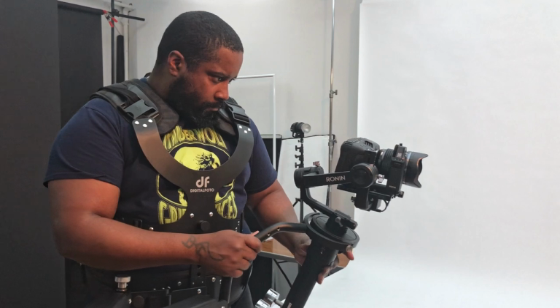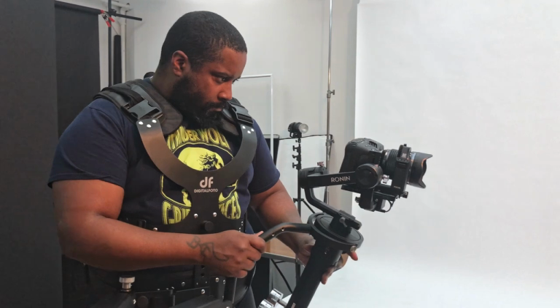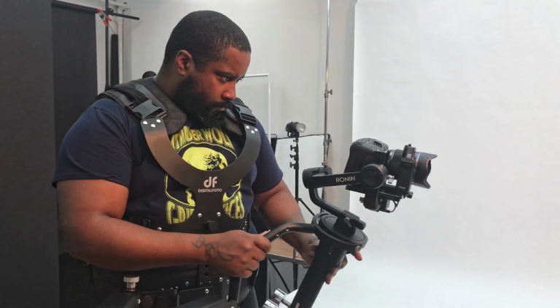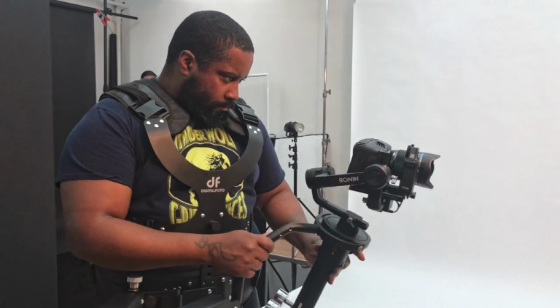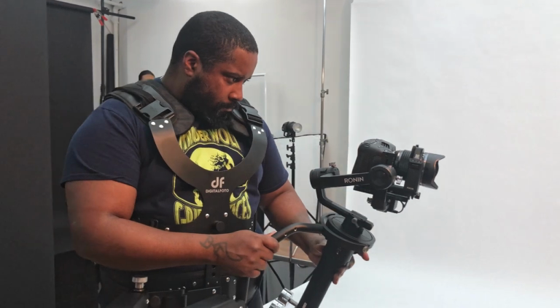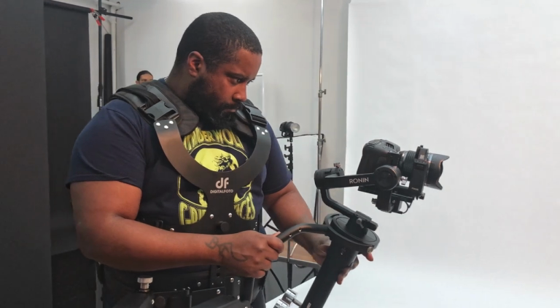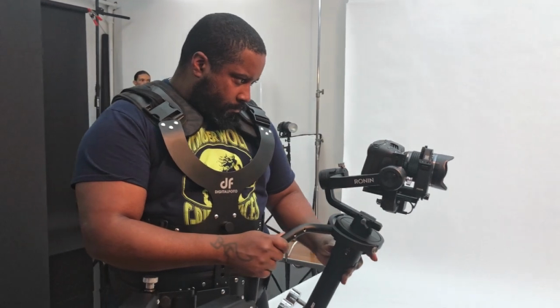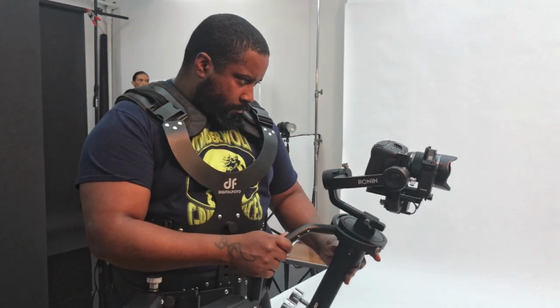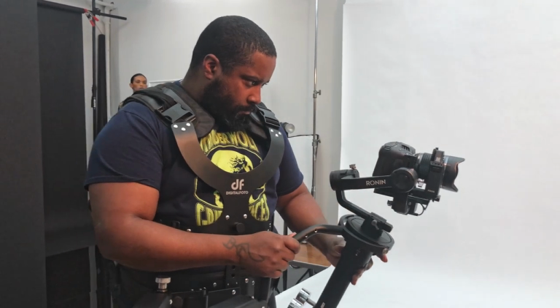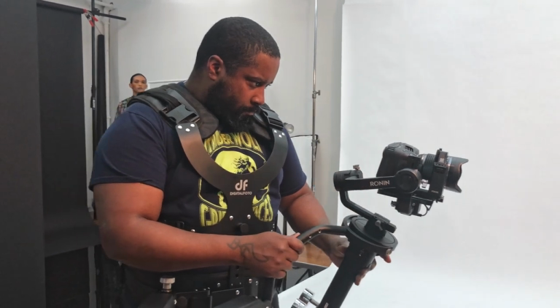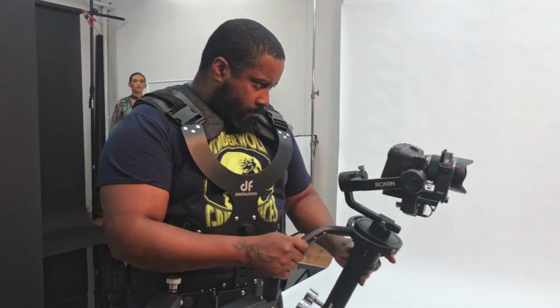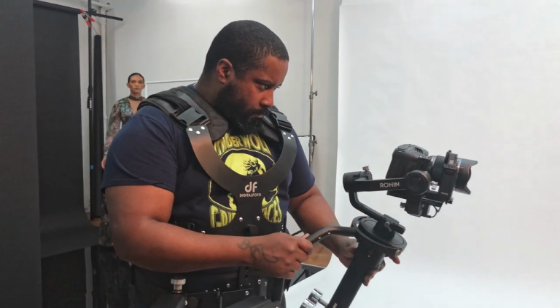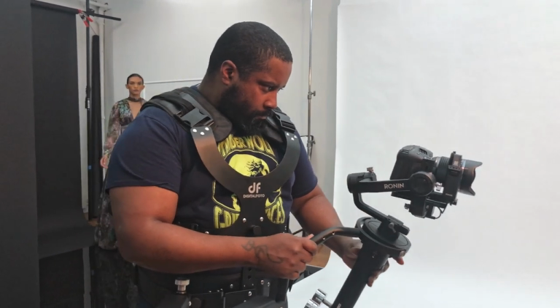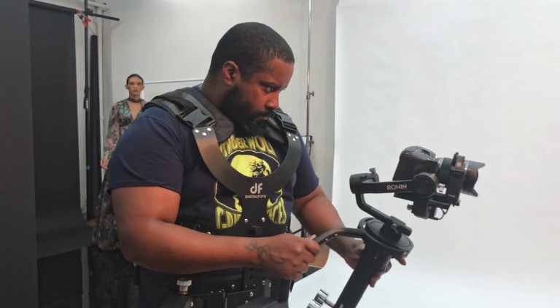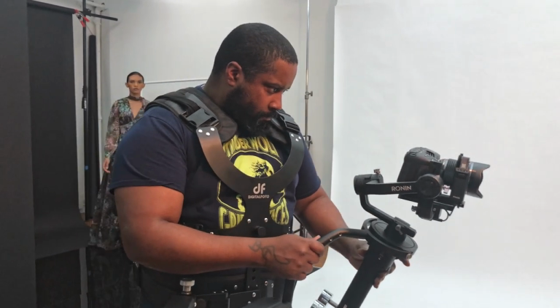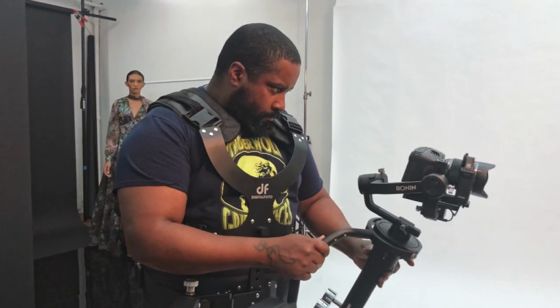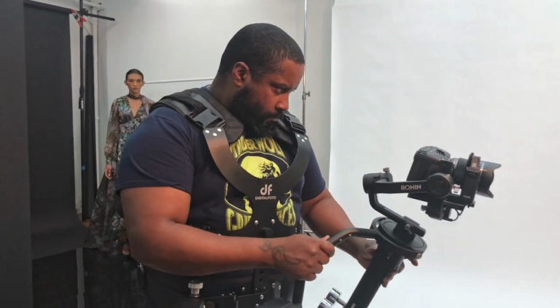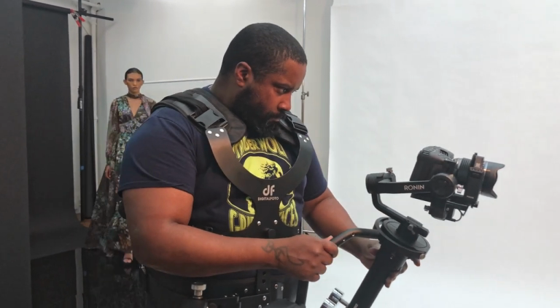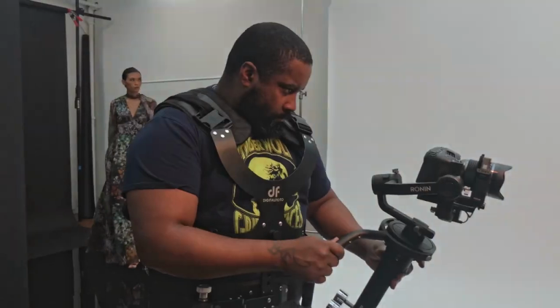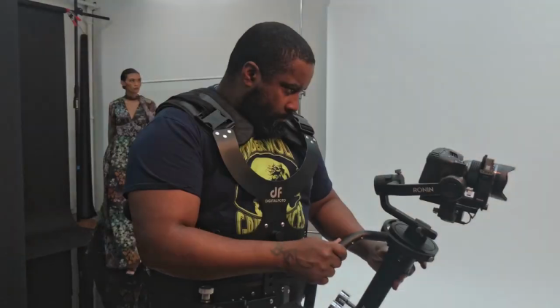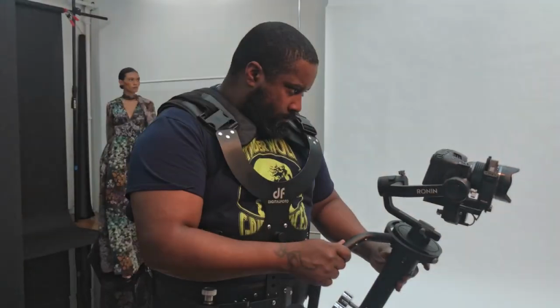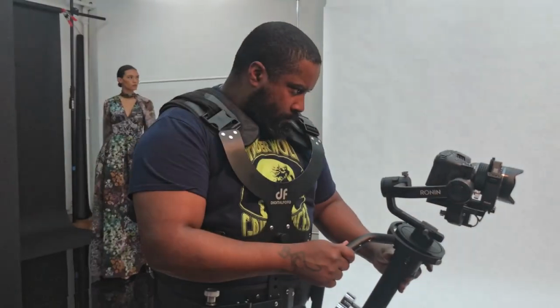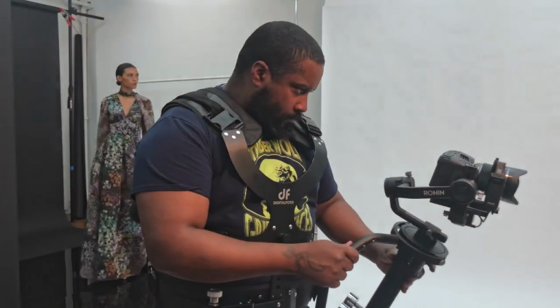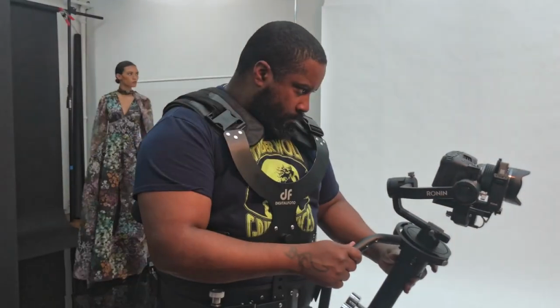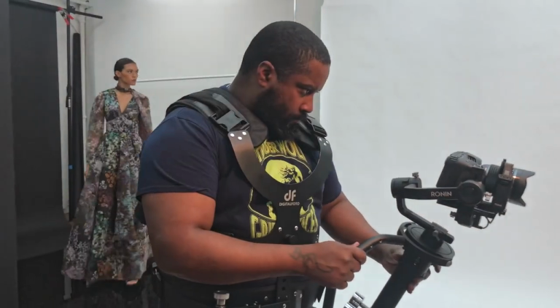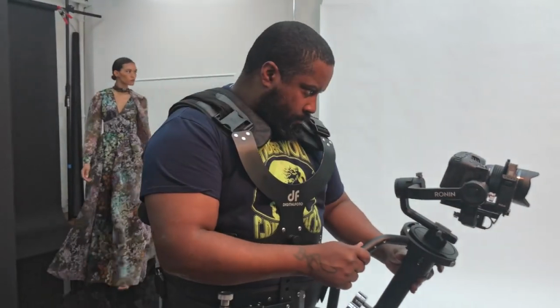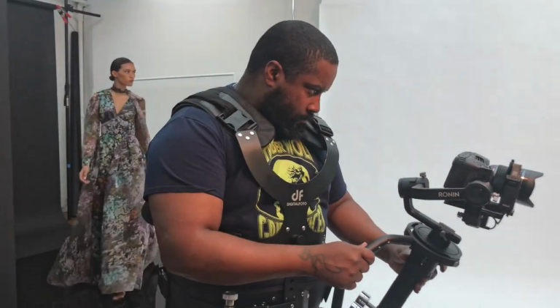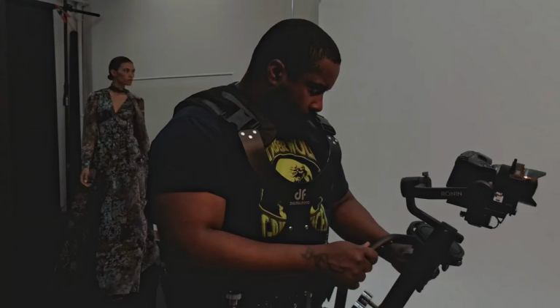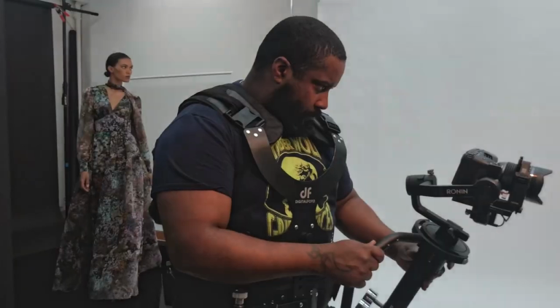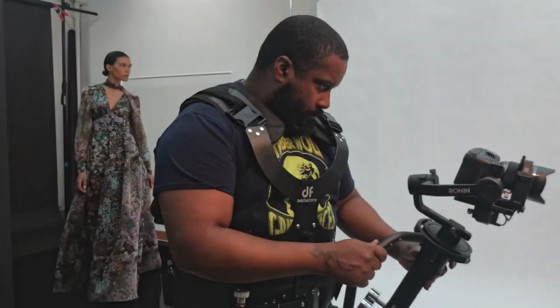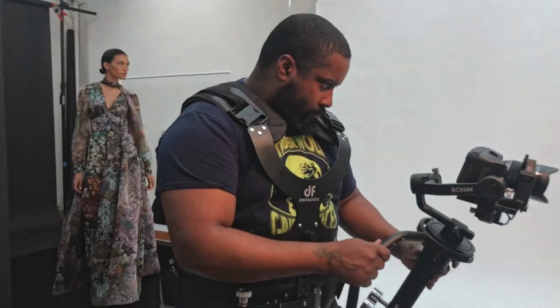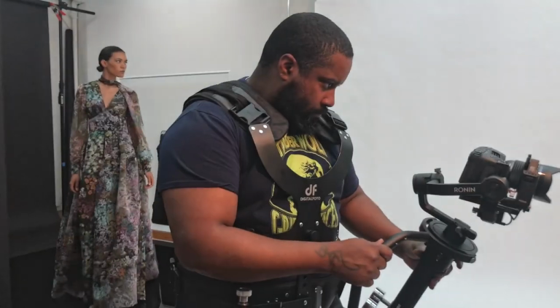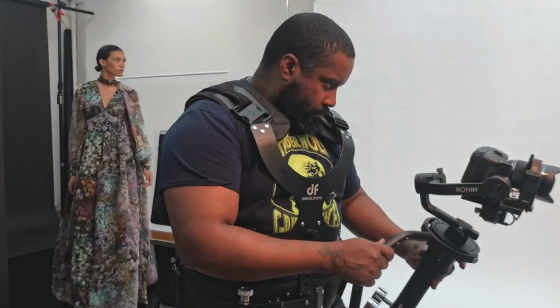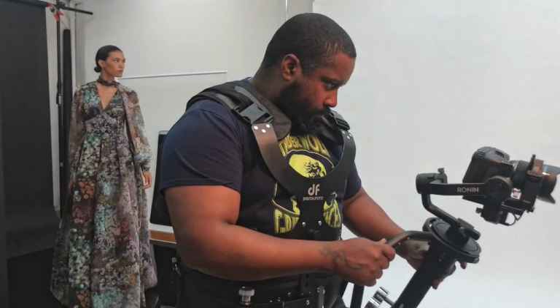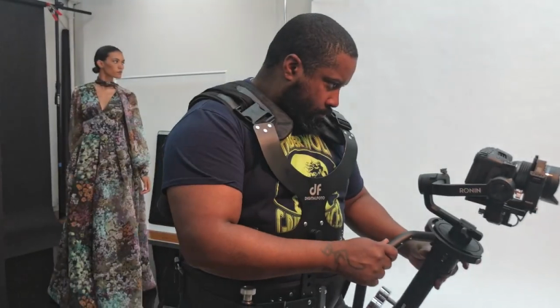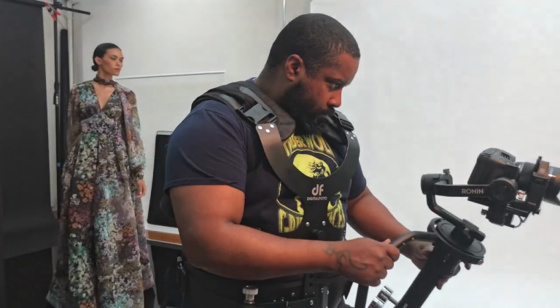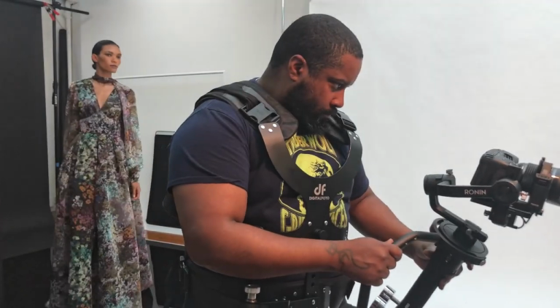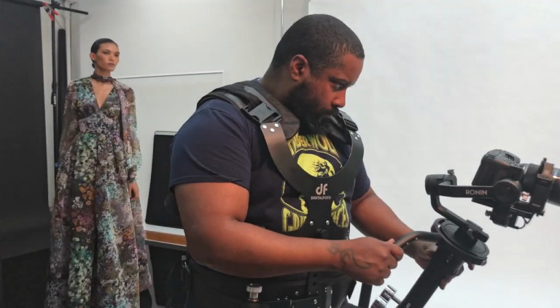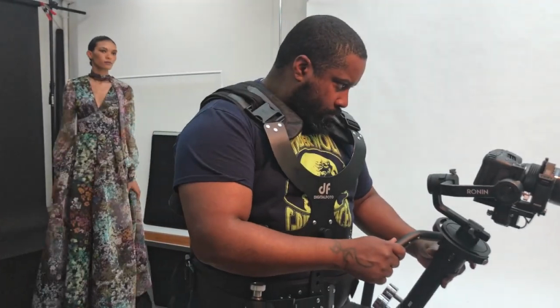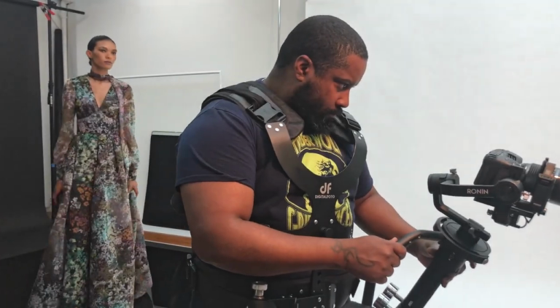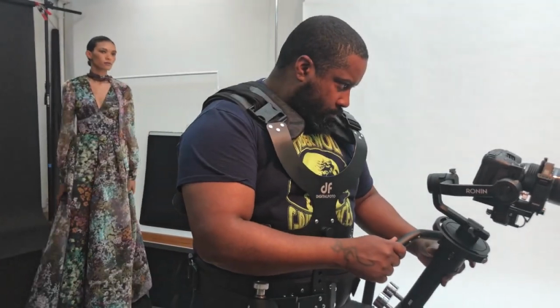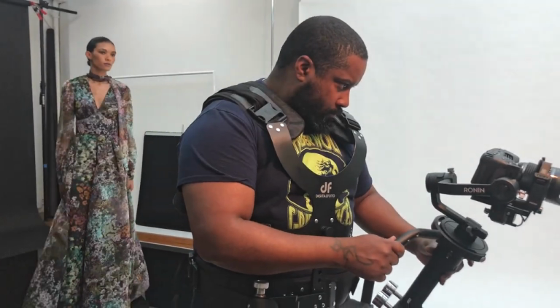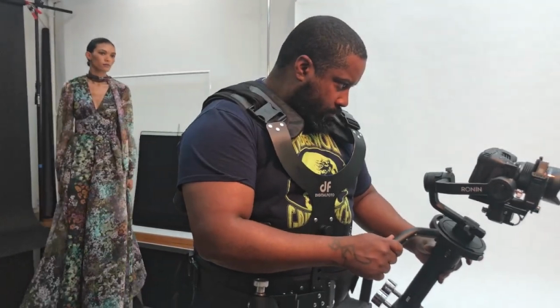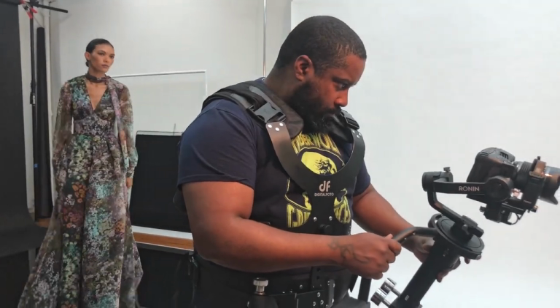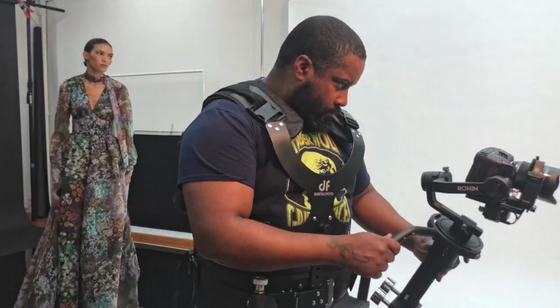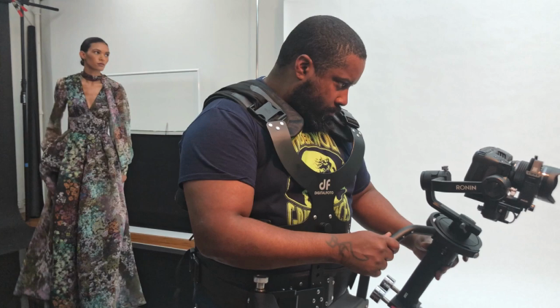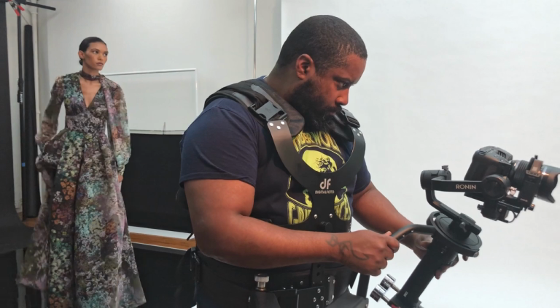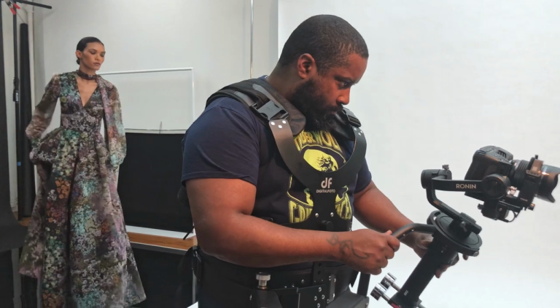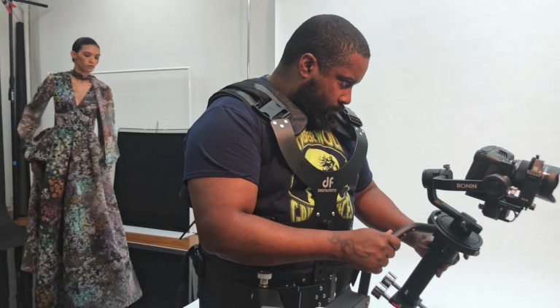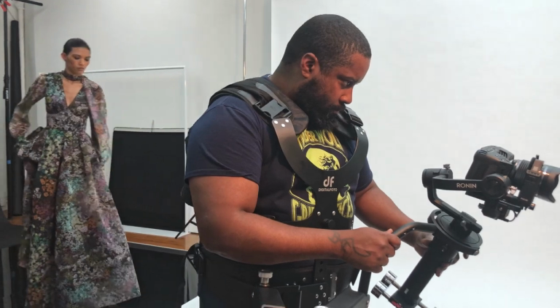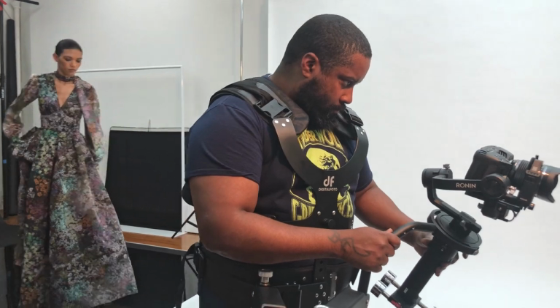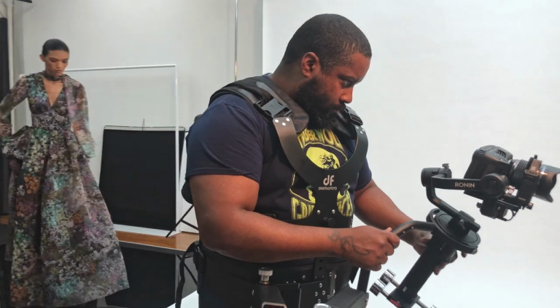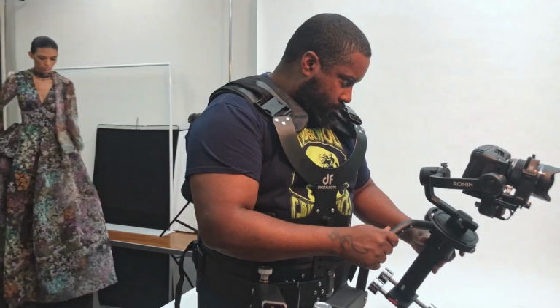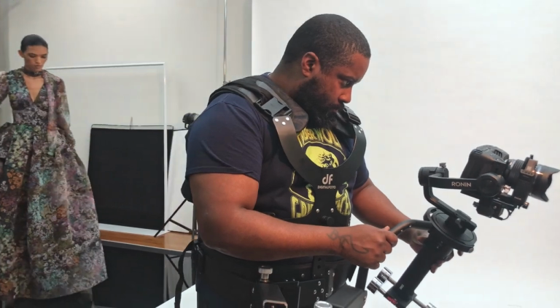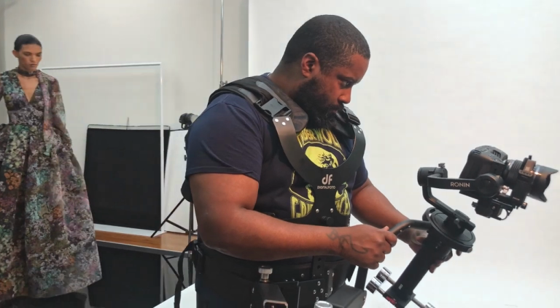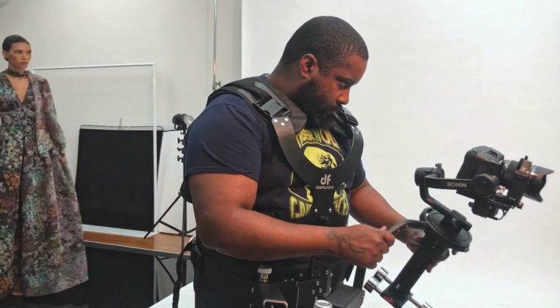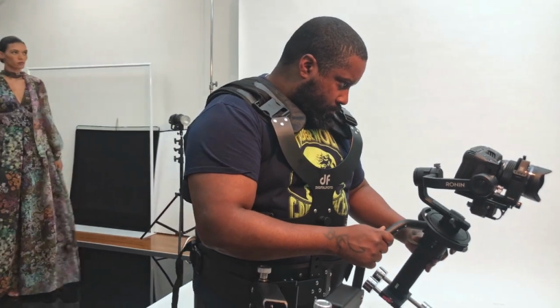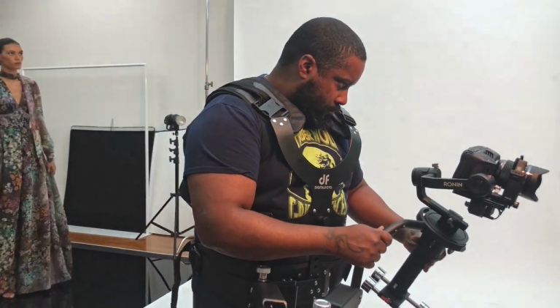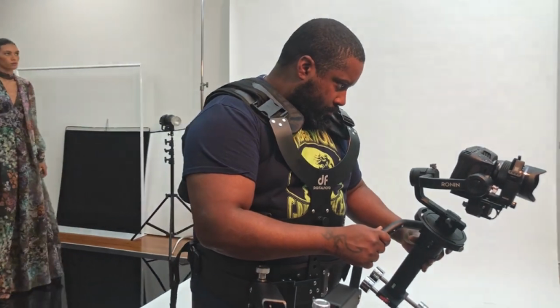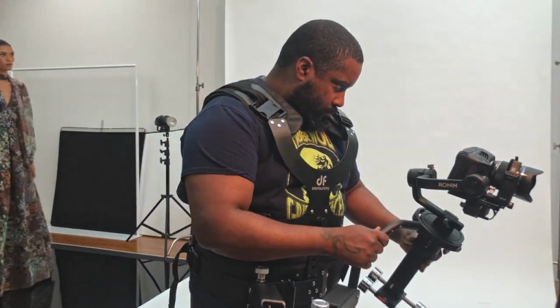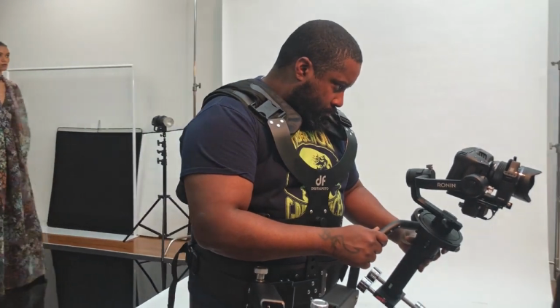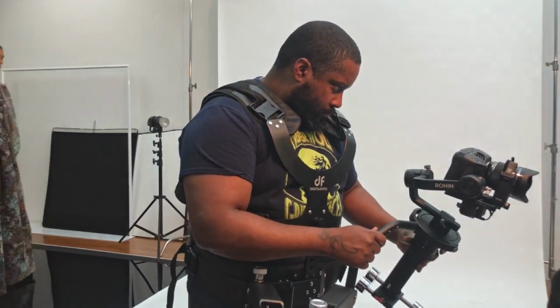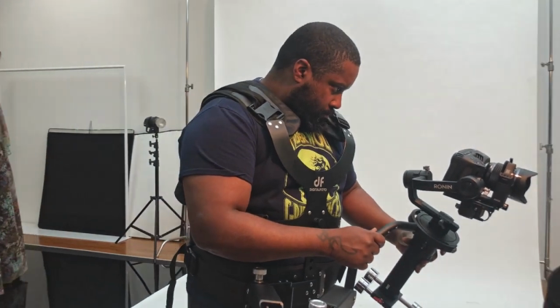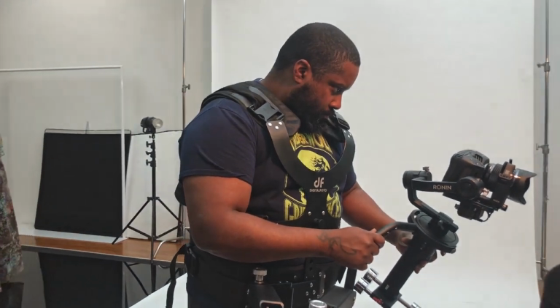Hey everybody, Dave Ellis here. Today I'm going to review the Digital Photo Thanos Pro.